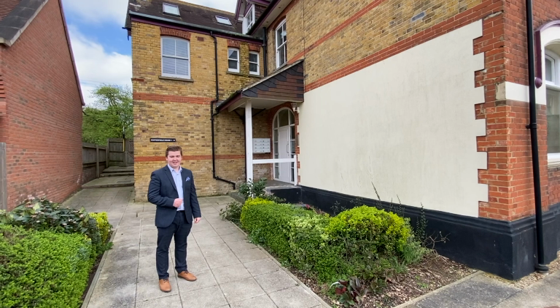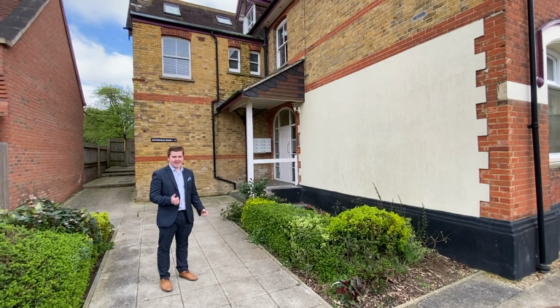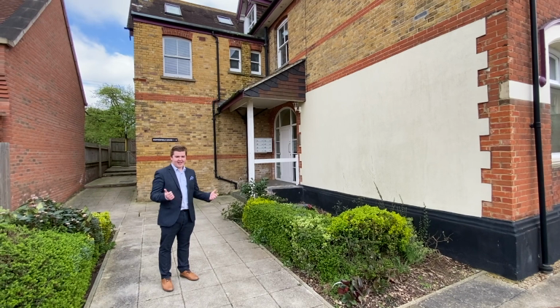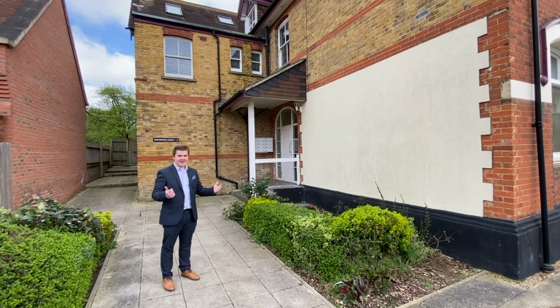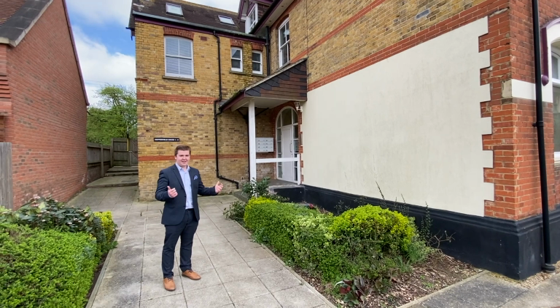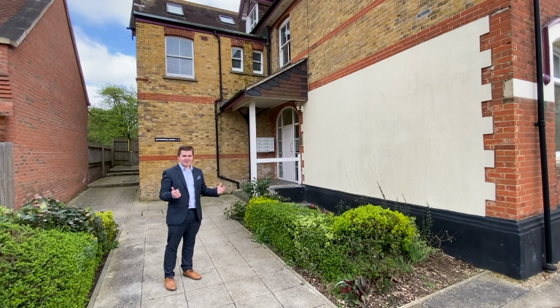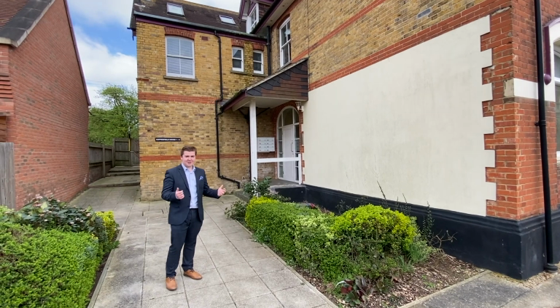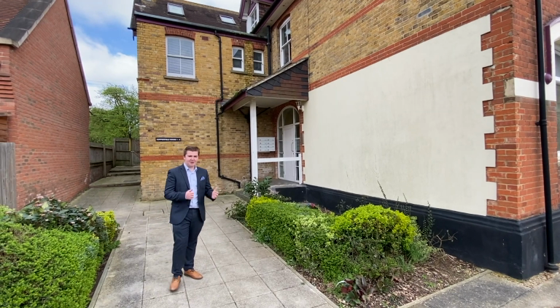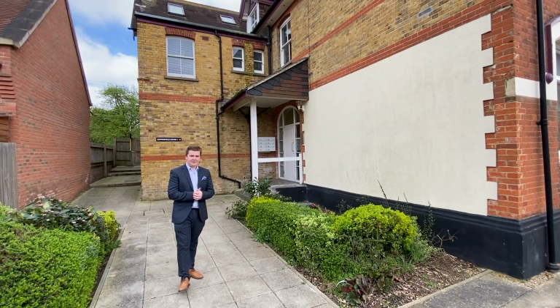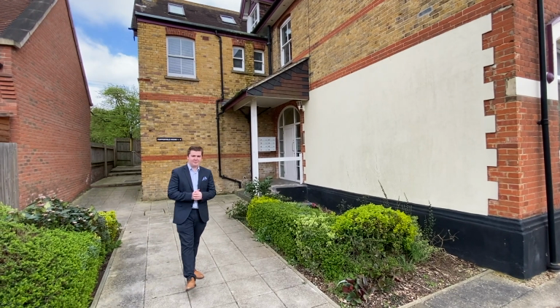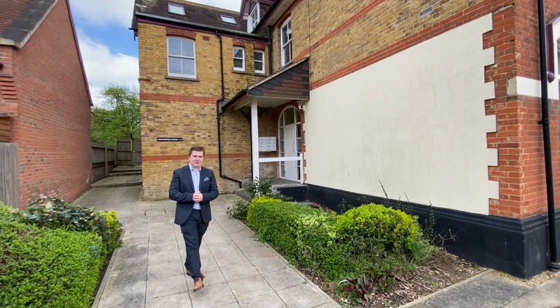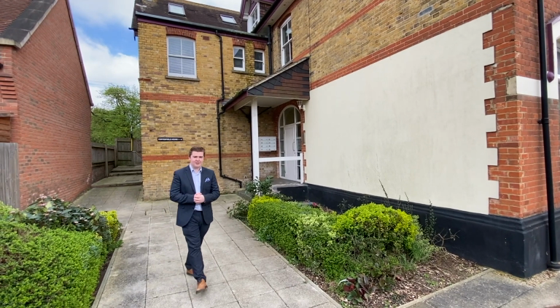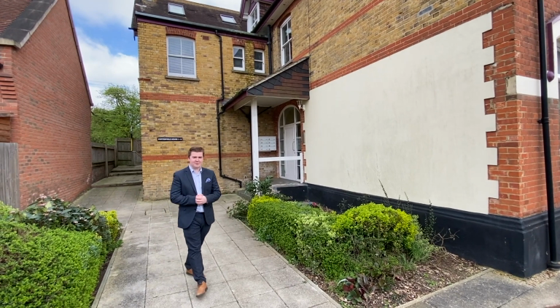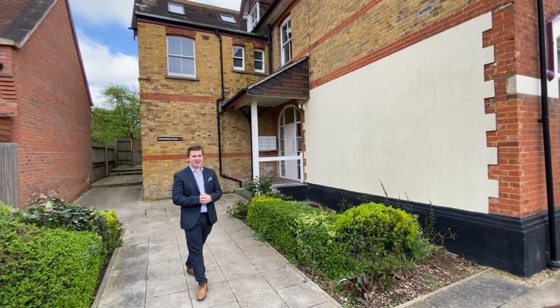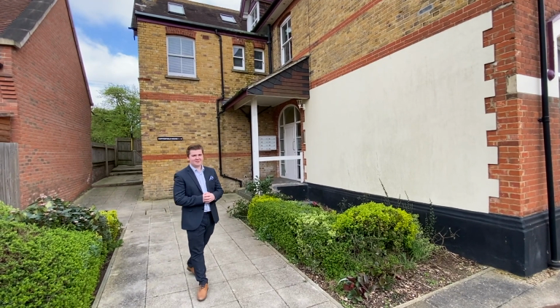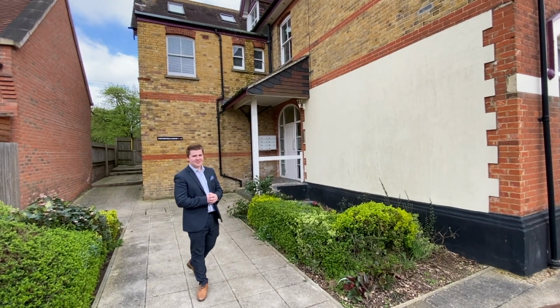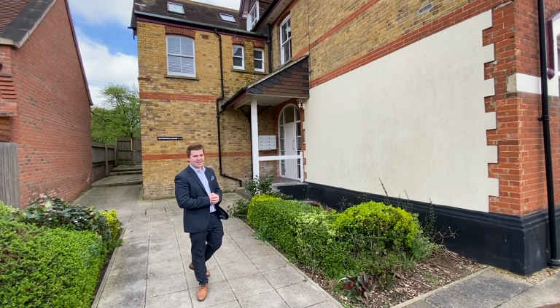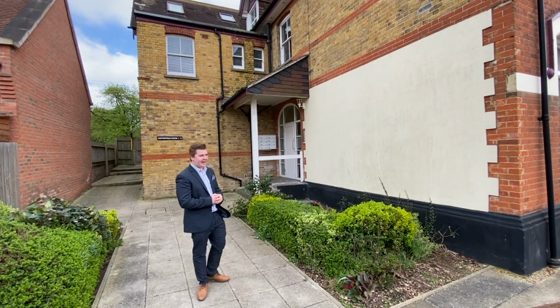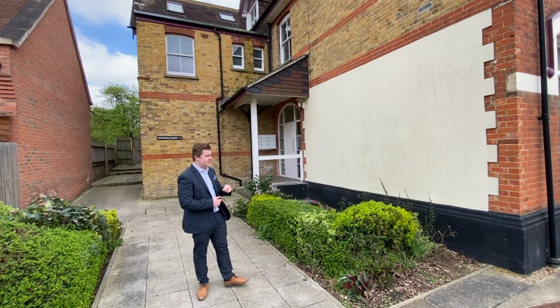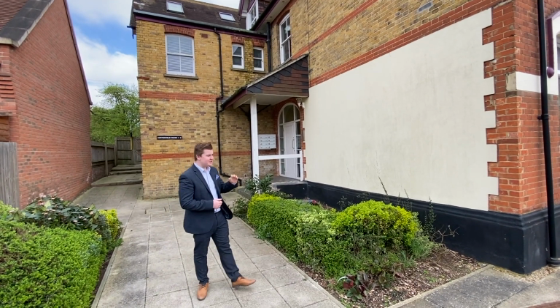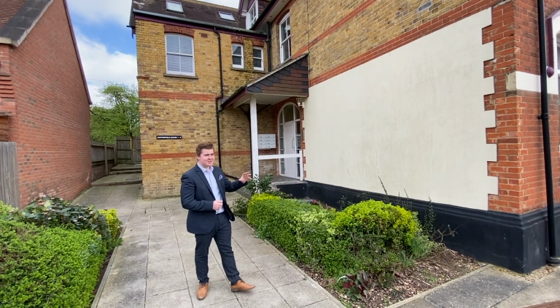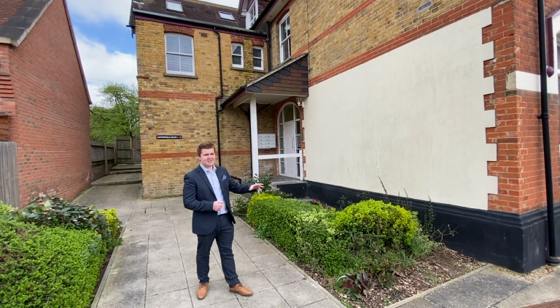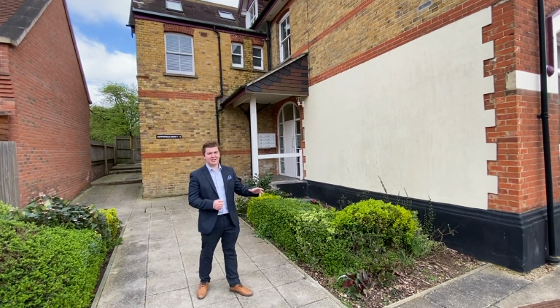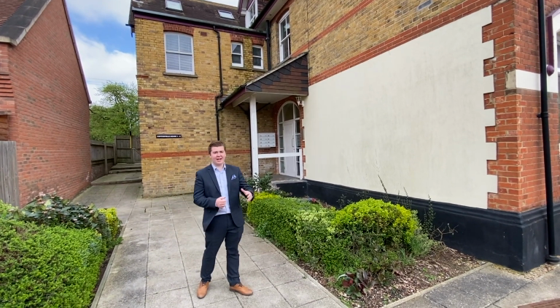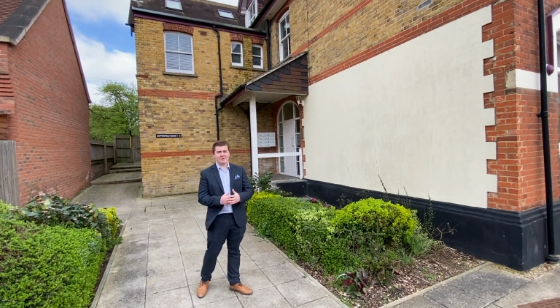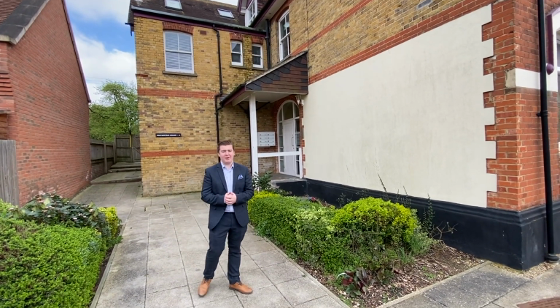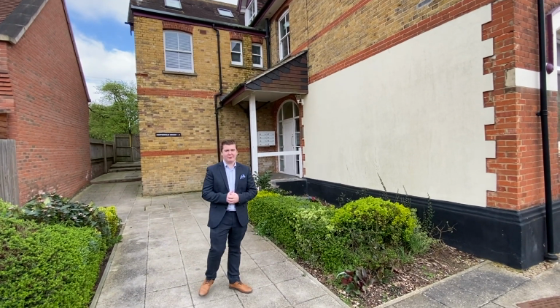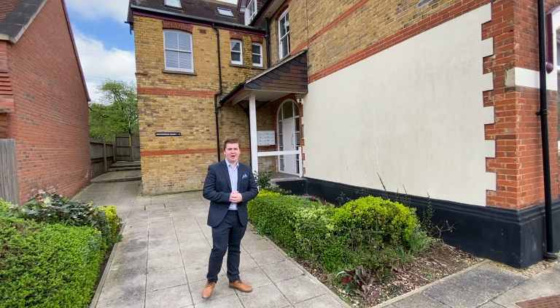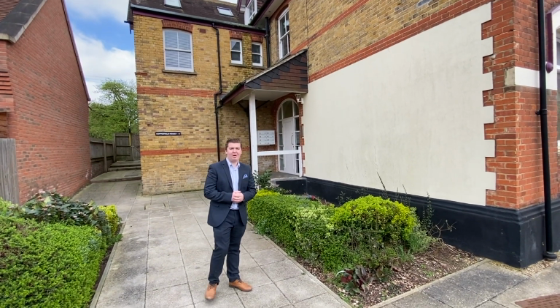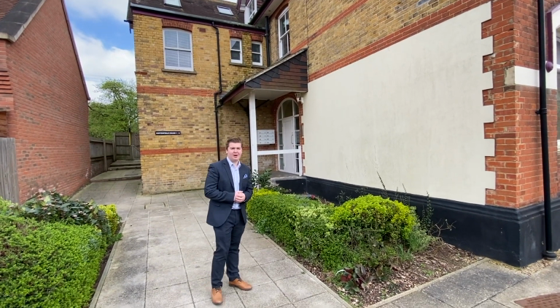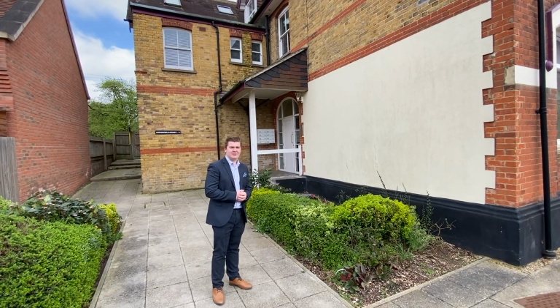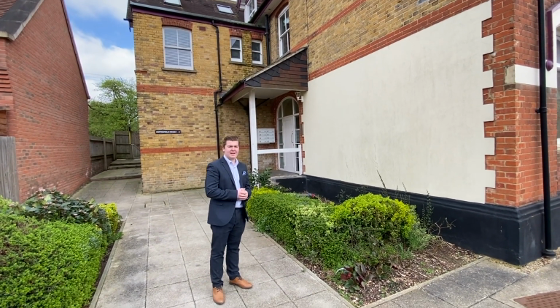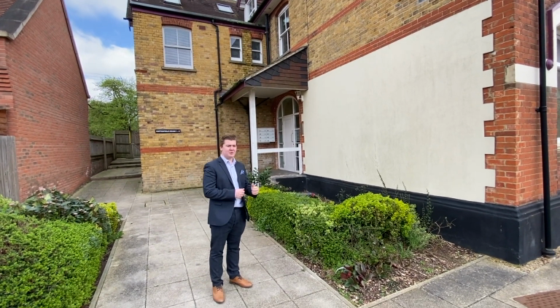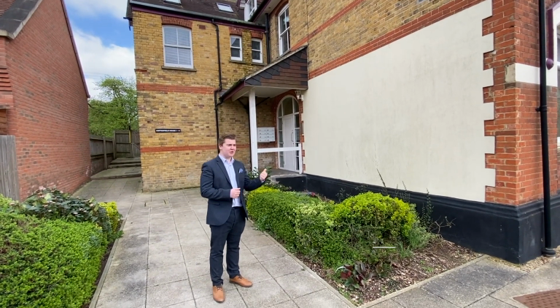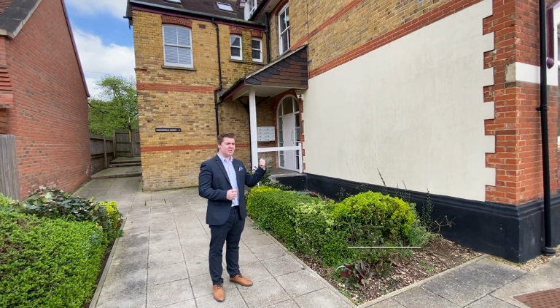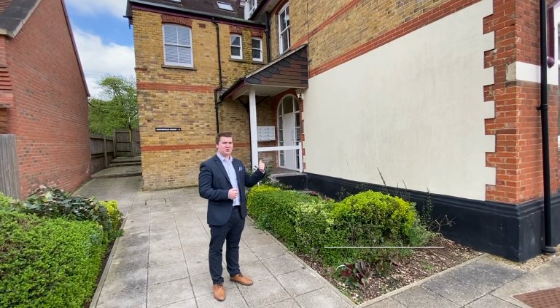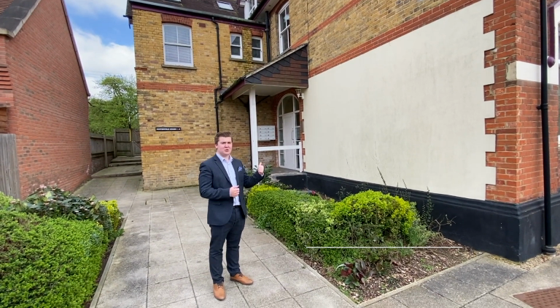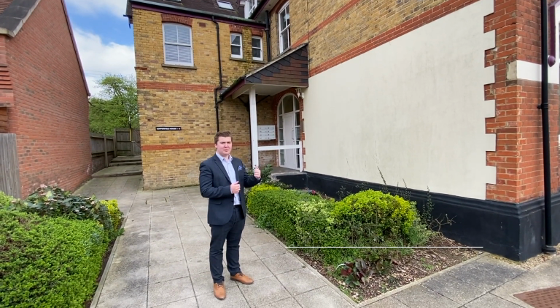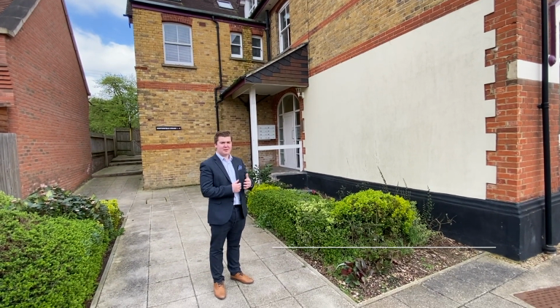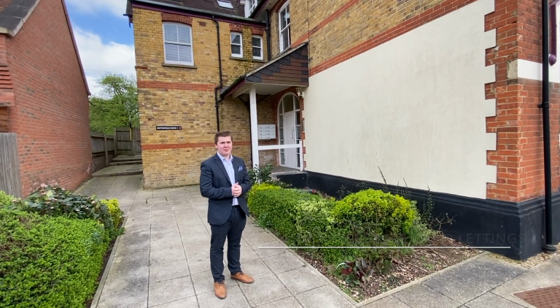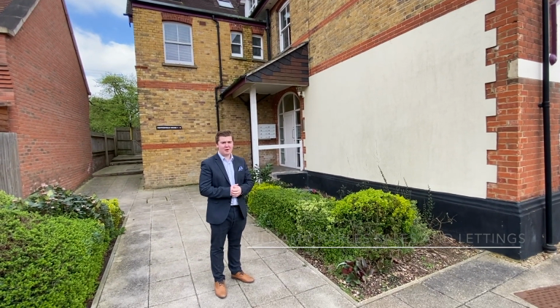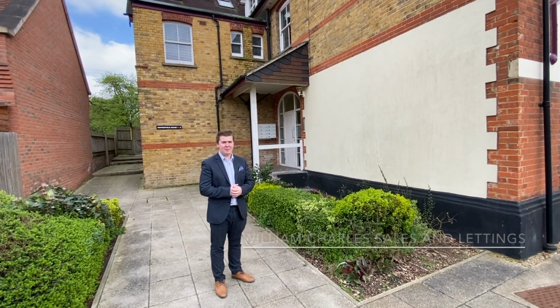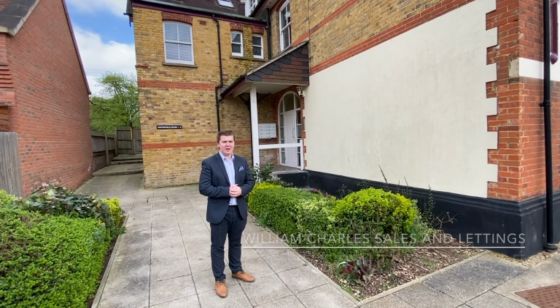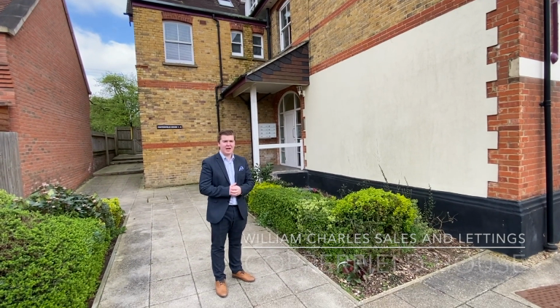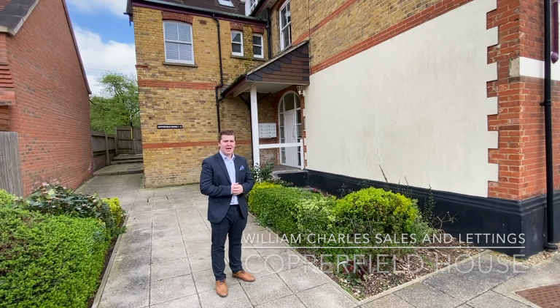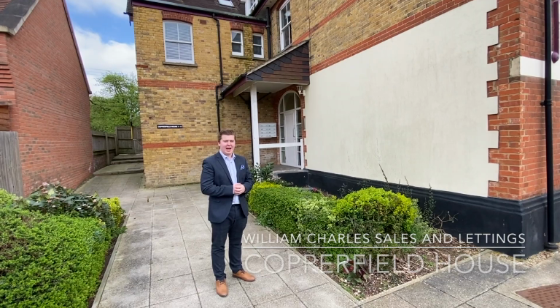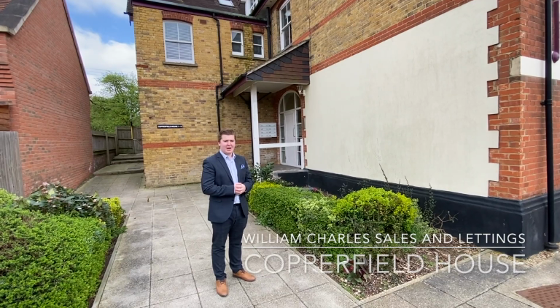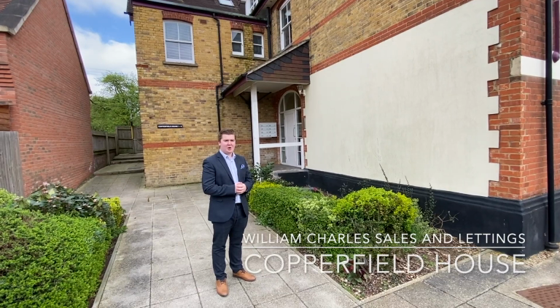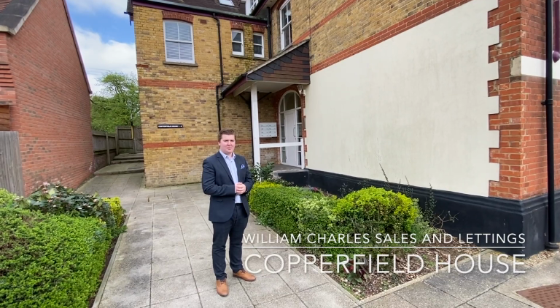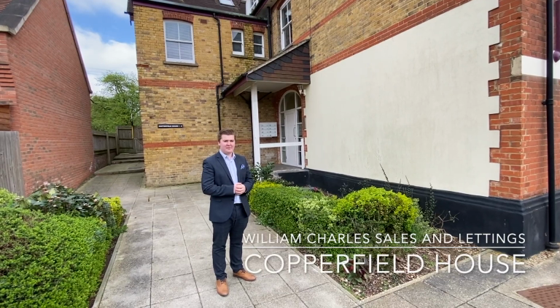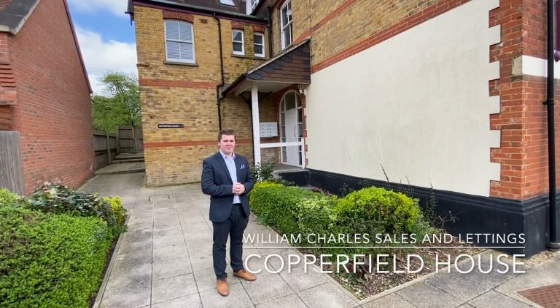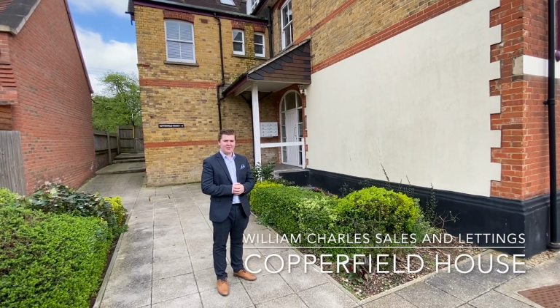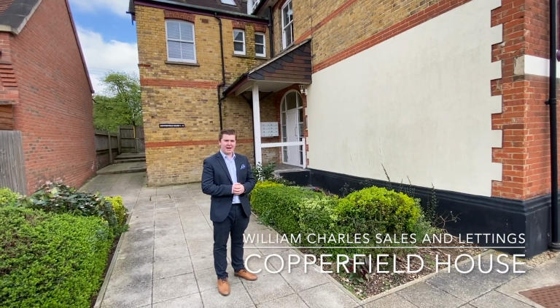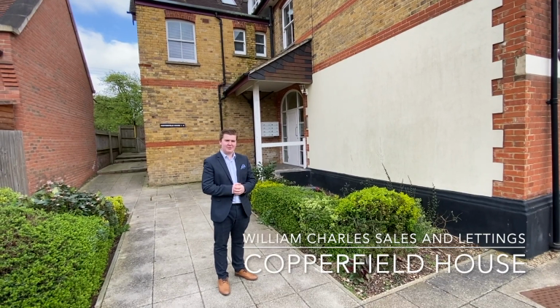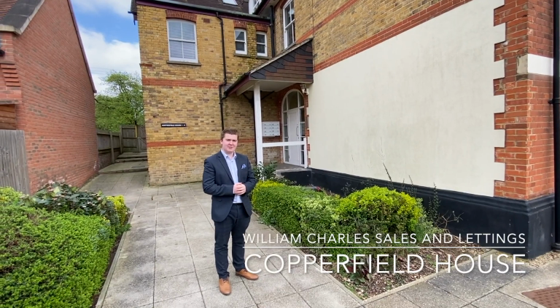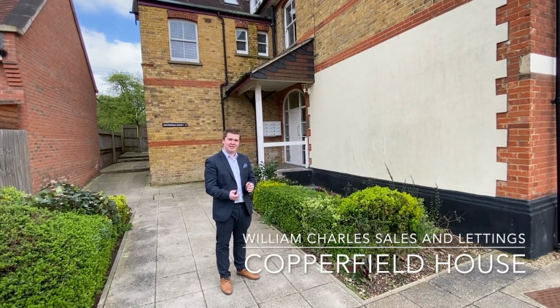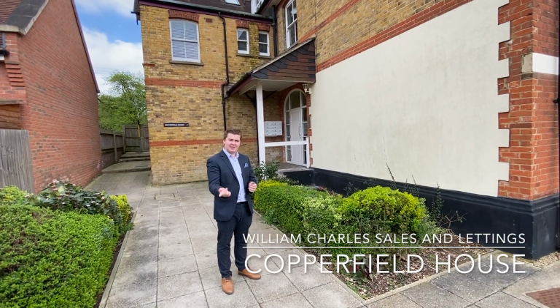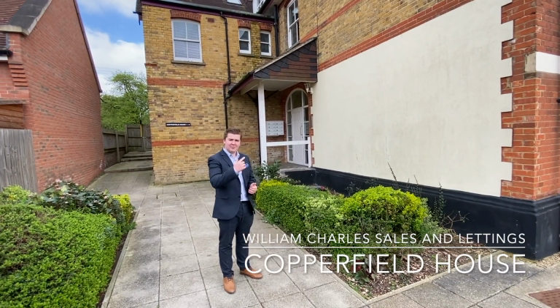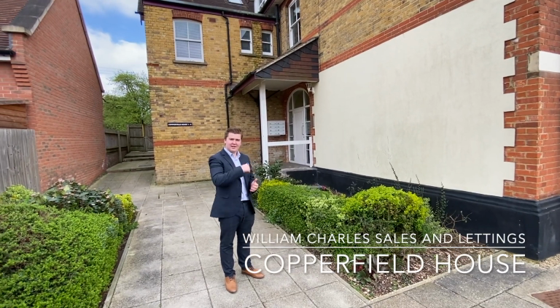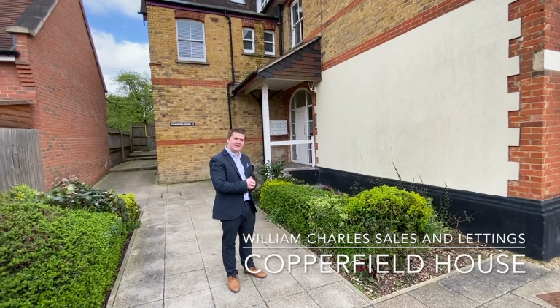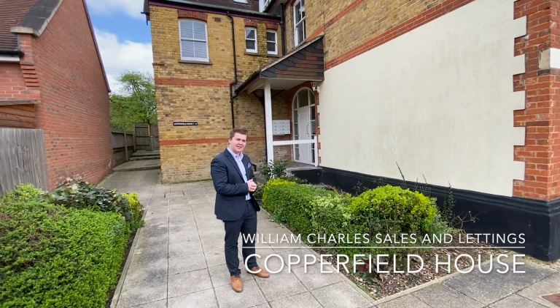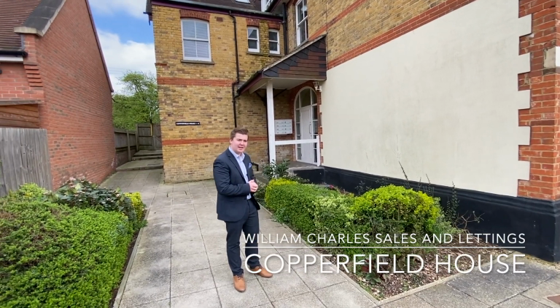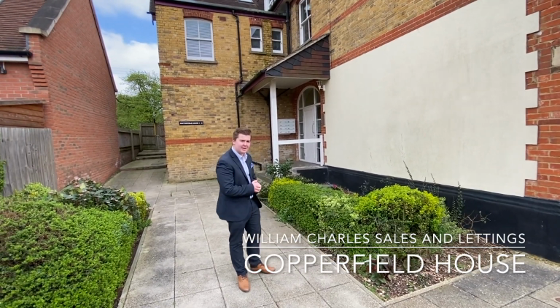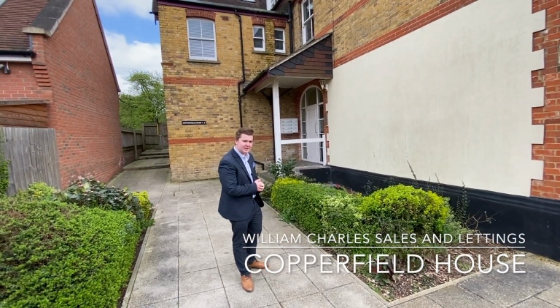Hello, this is Charlie from William Charles Estate Agency. Today we're in Hyam to have a look at this two-bed apartment at Copperfield House. Let's come in and take a look.